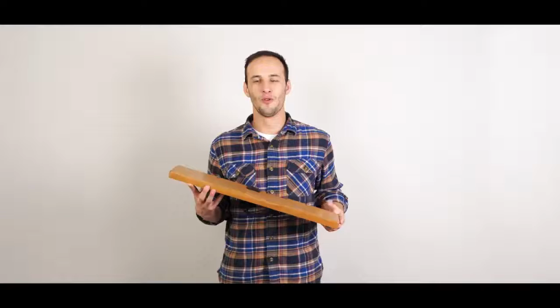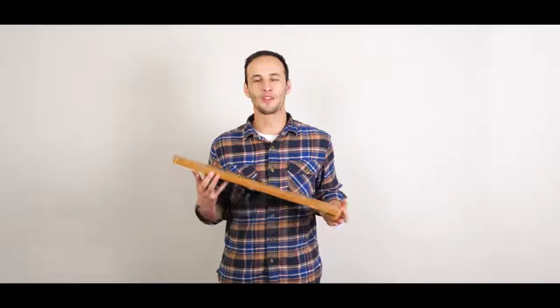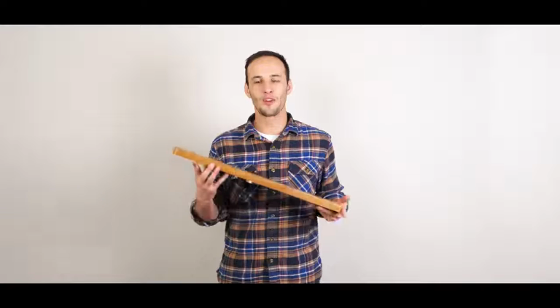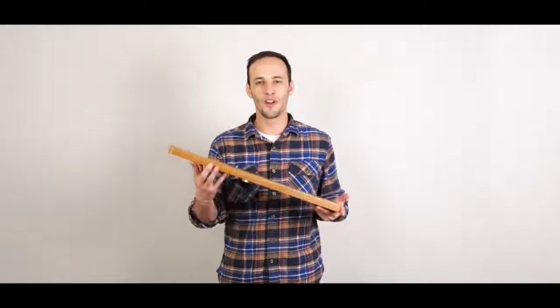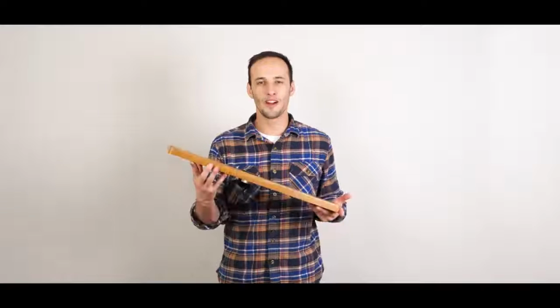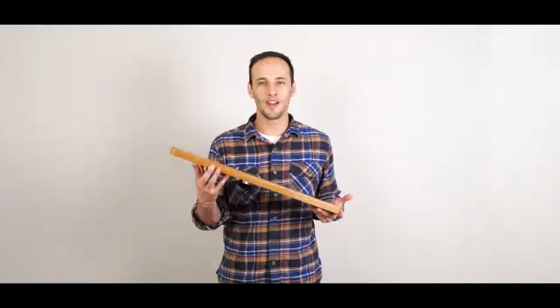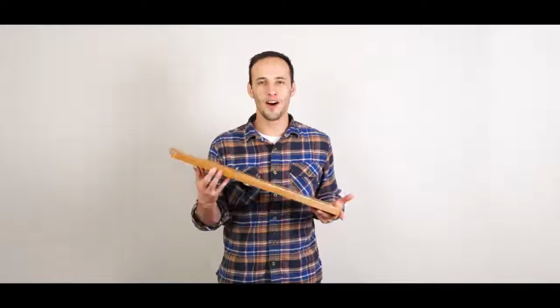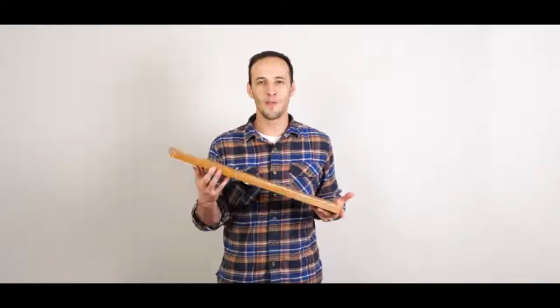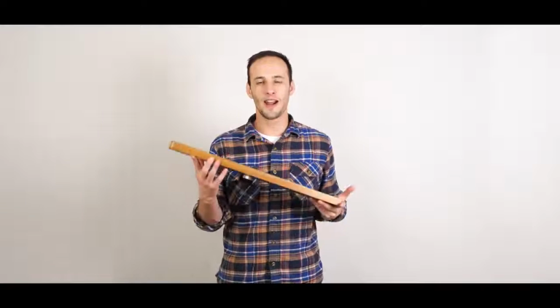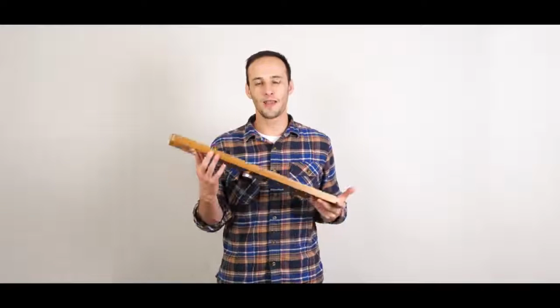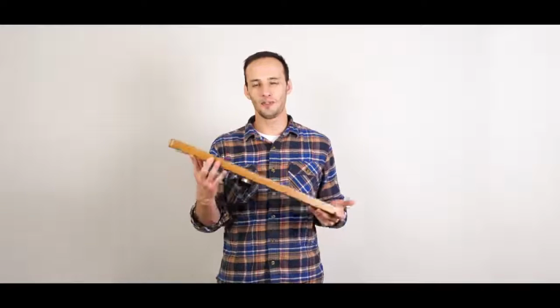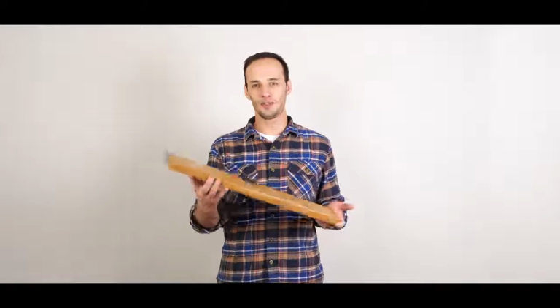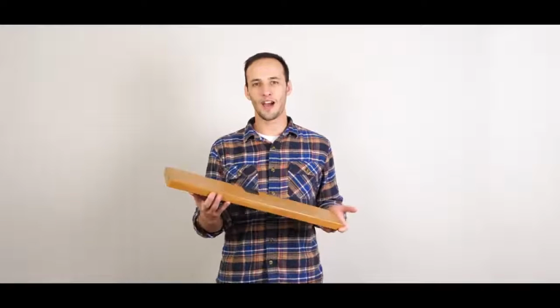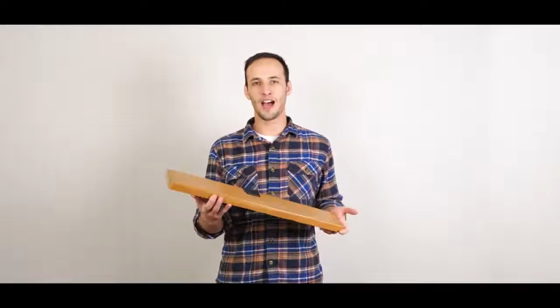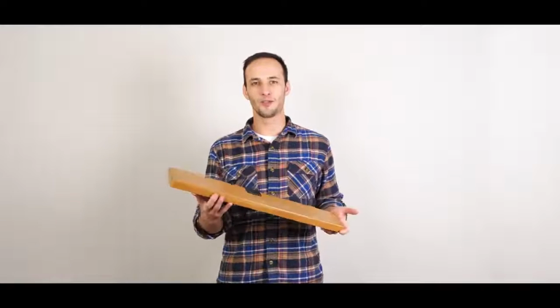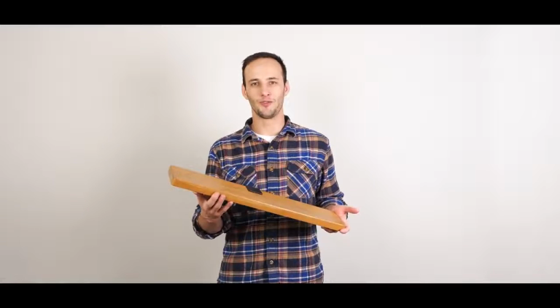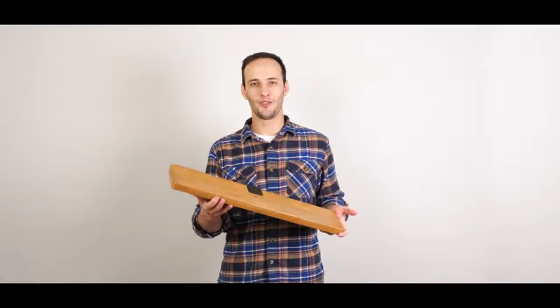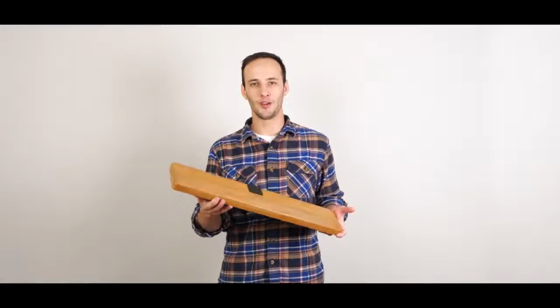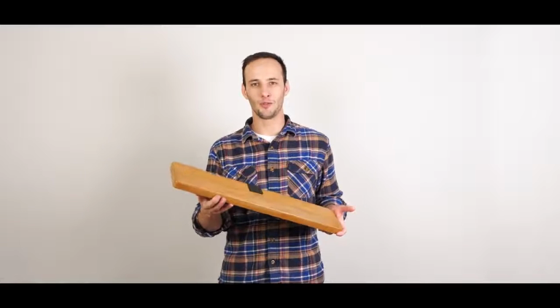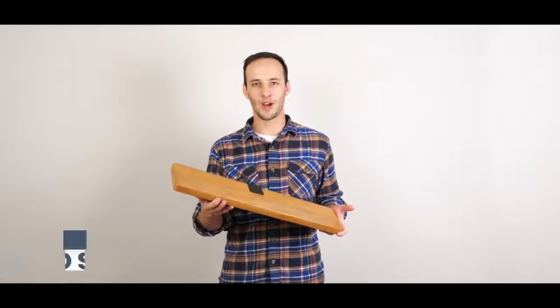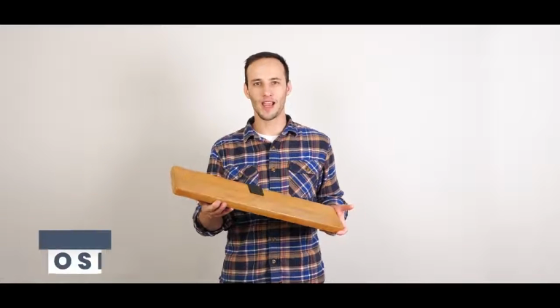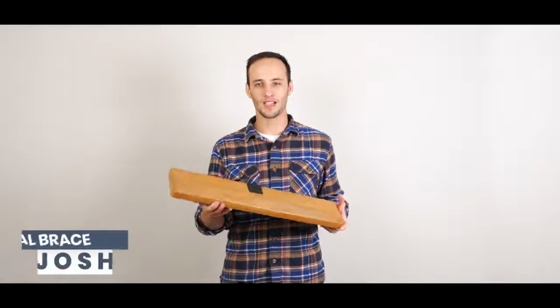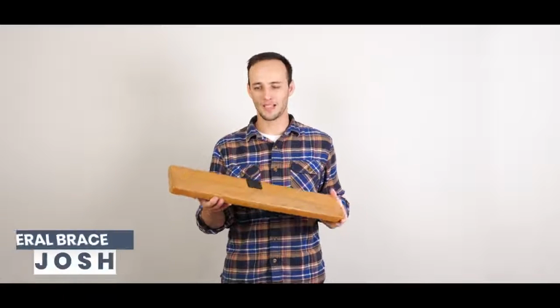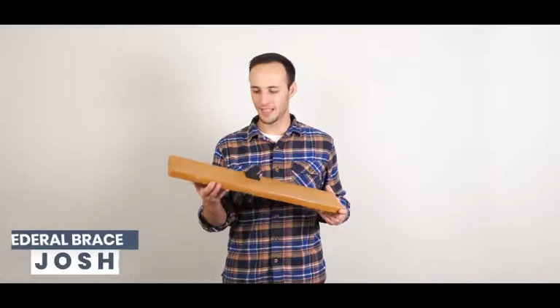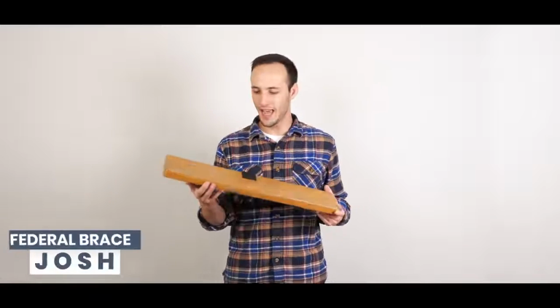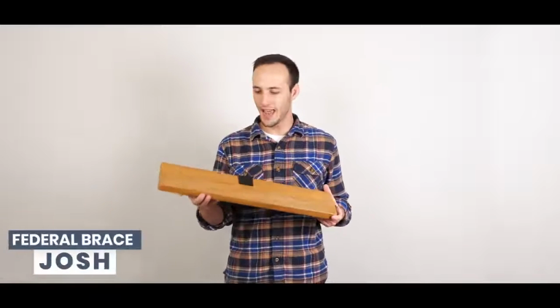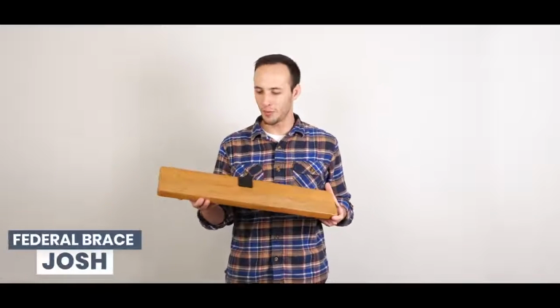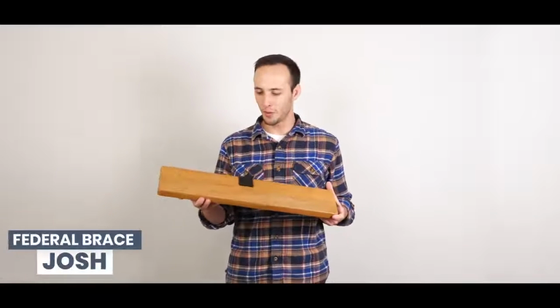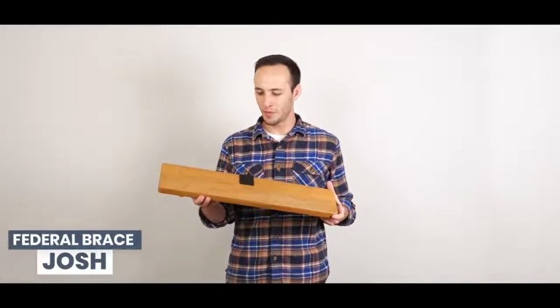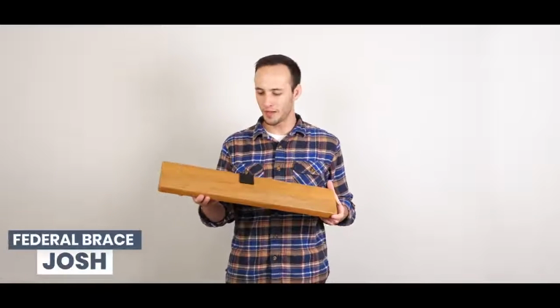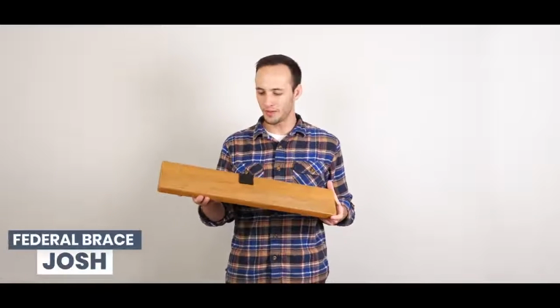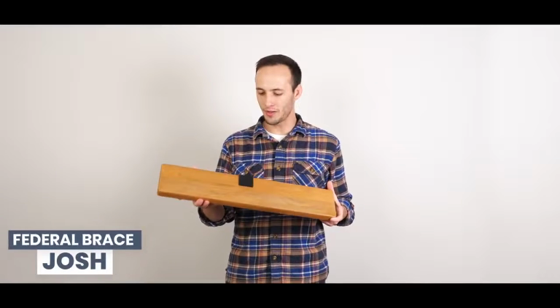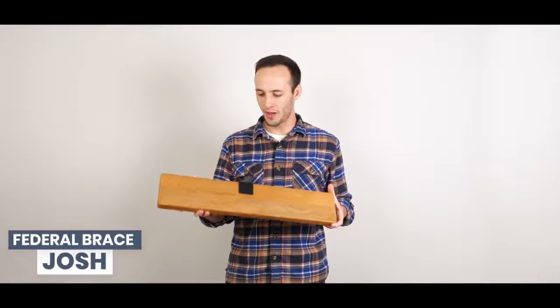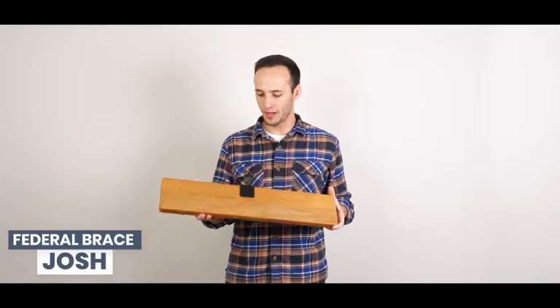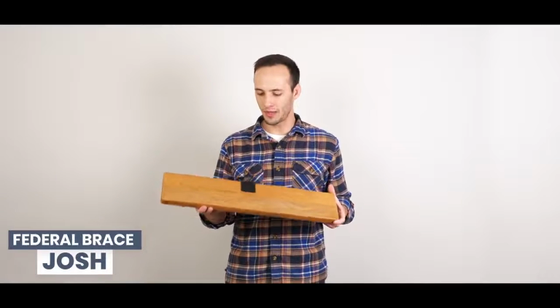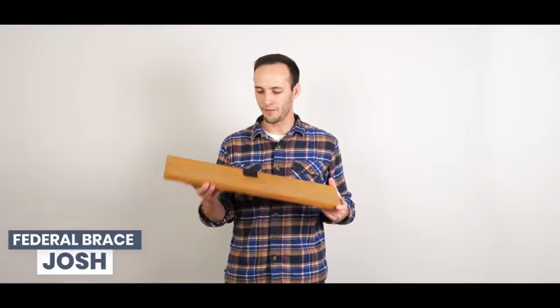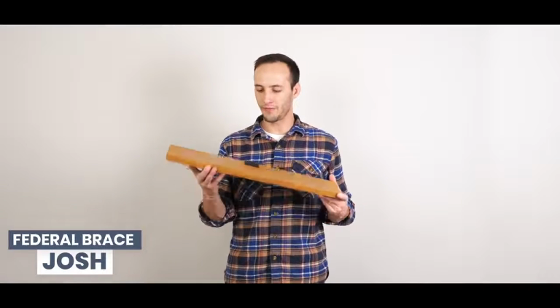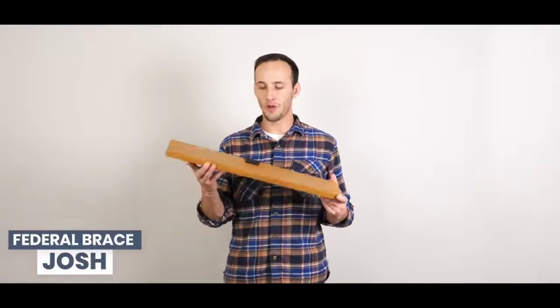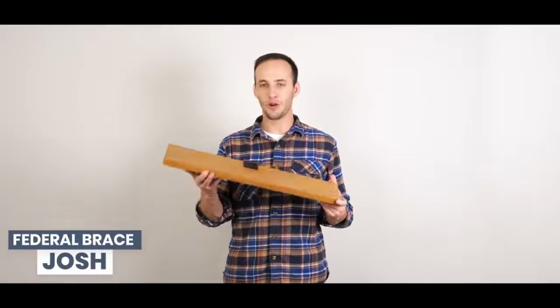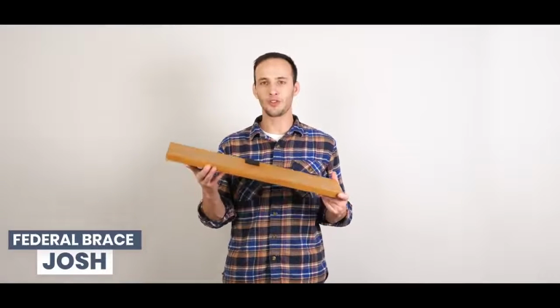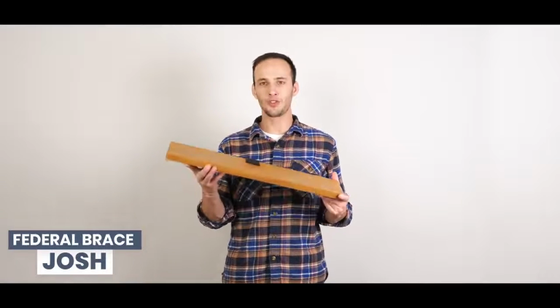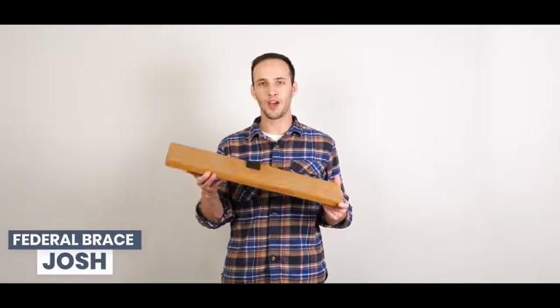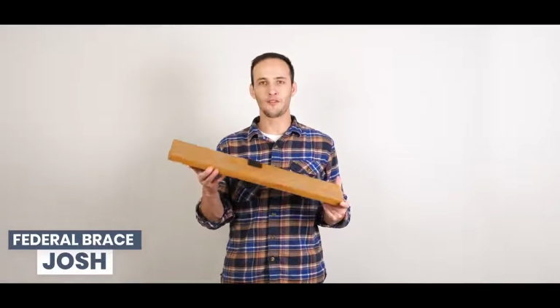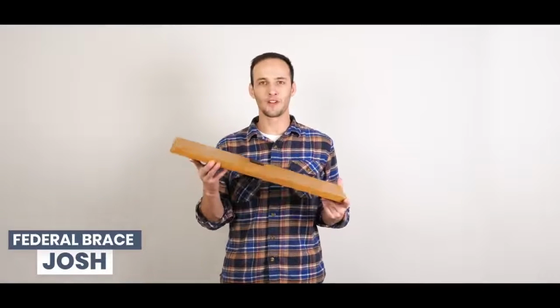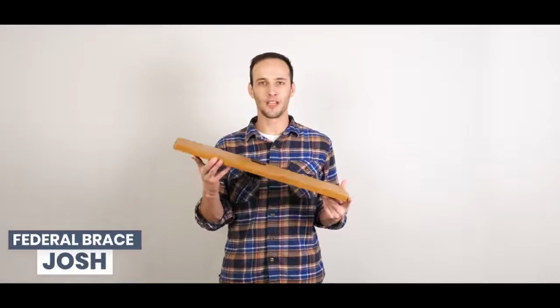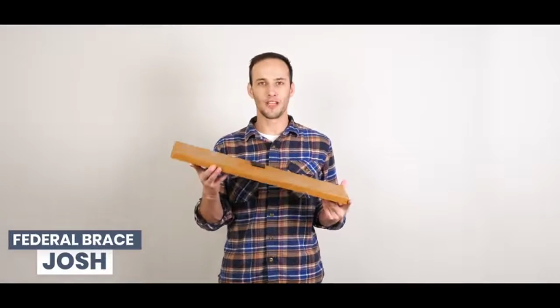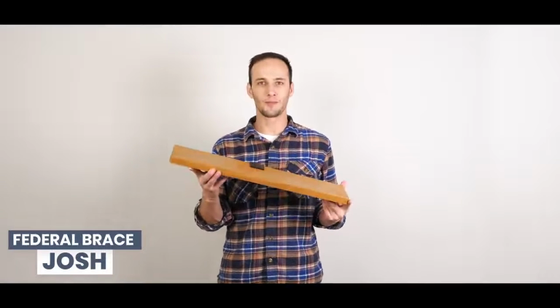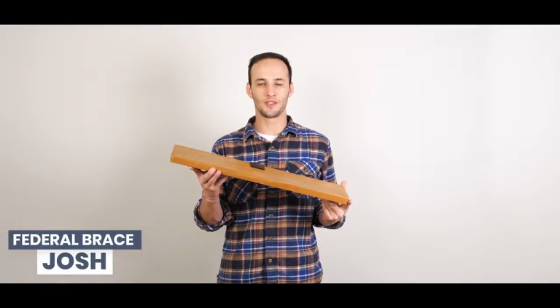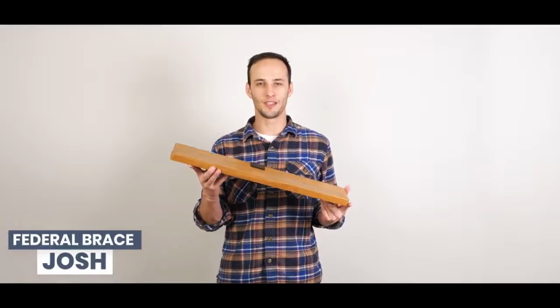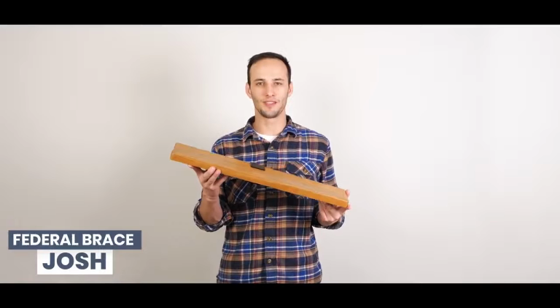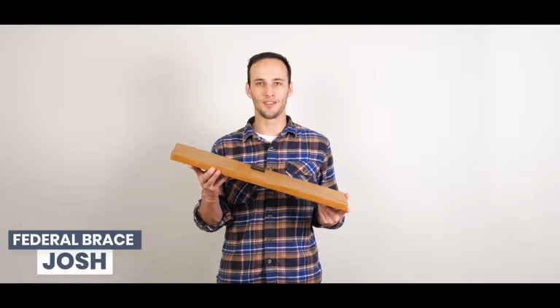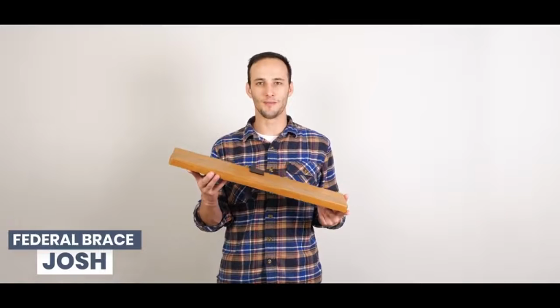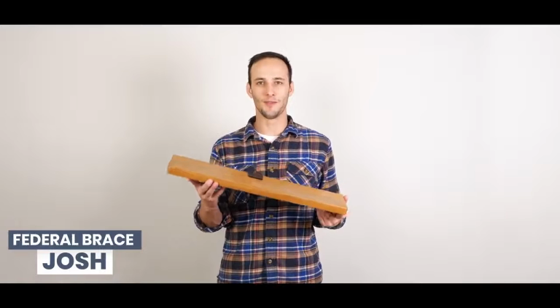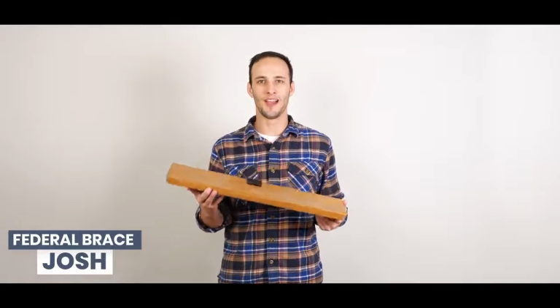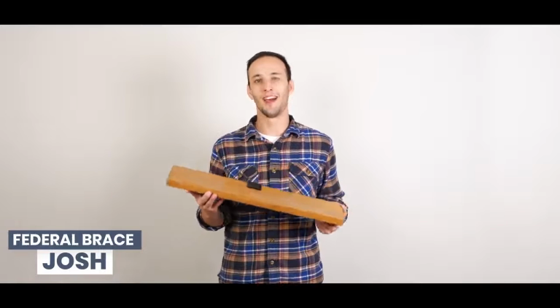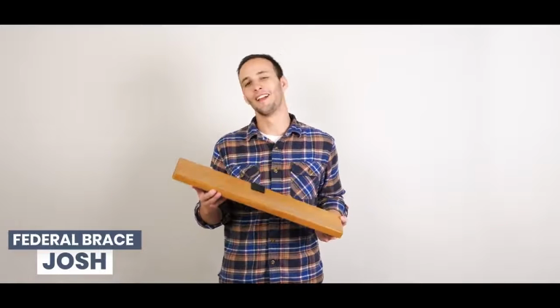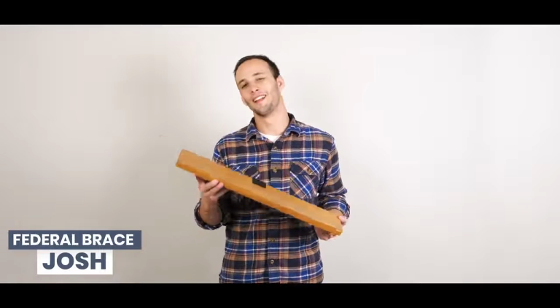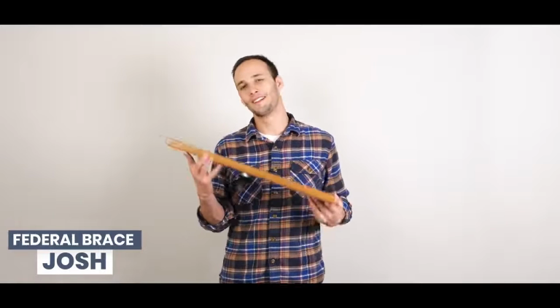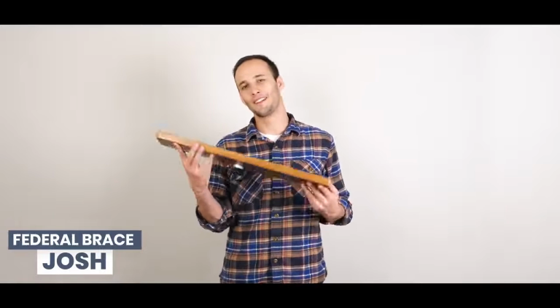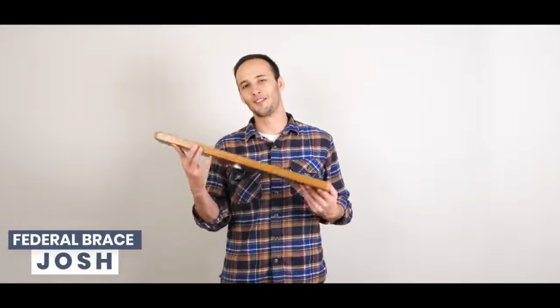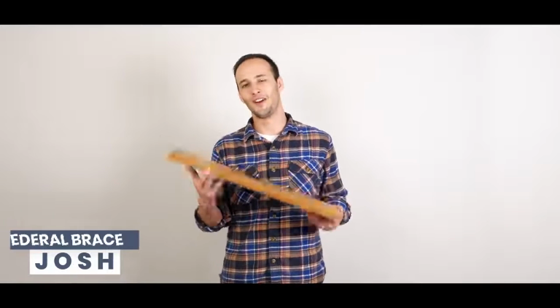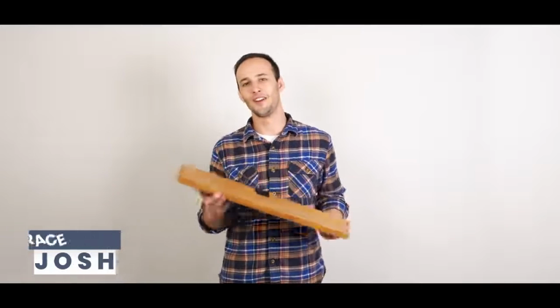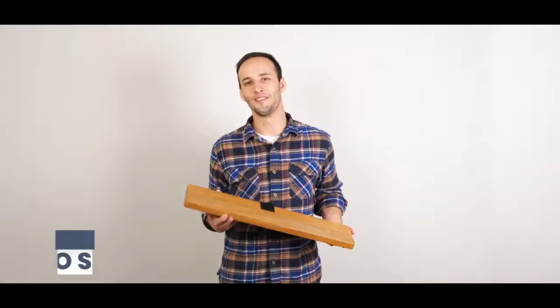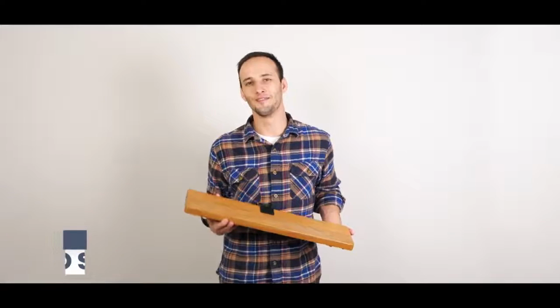What's going on y'all? My name is Josh with FederalBrace. Today we'll be installing the floating shelf clamp system. Let's get started.